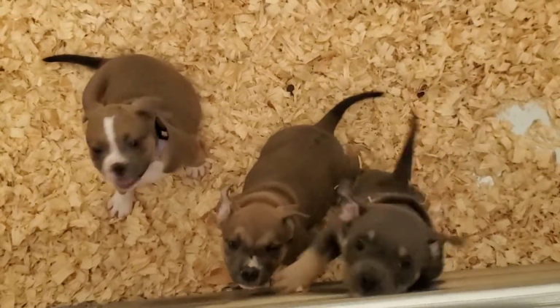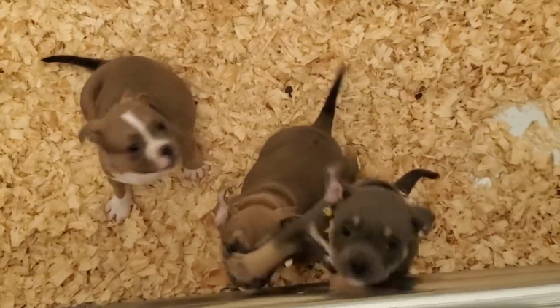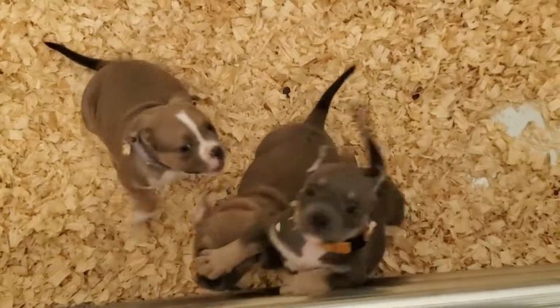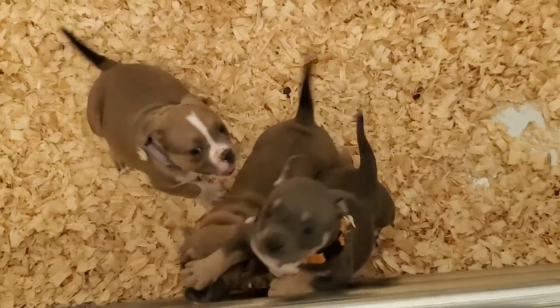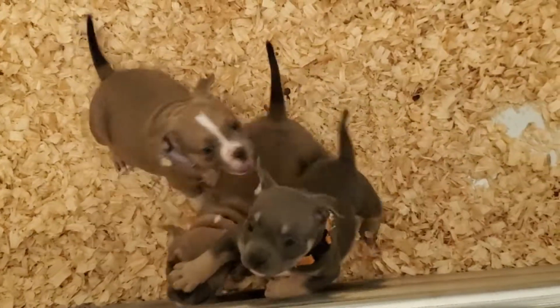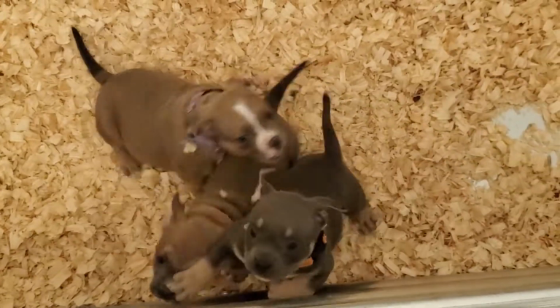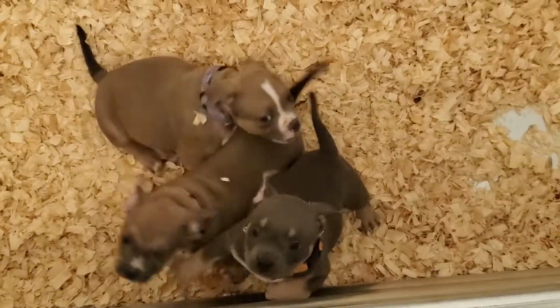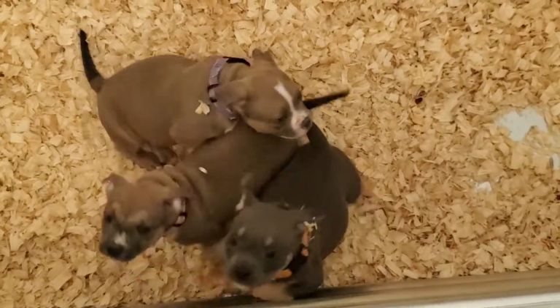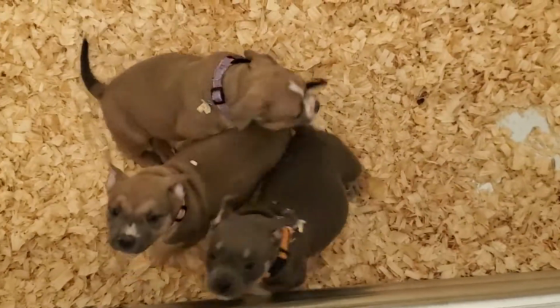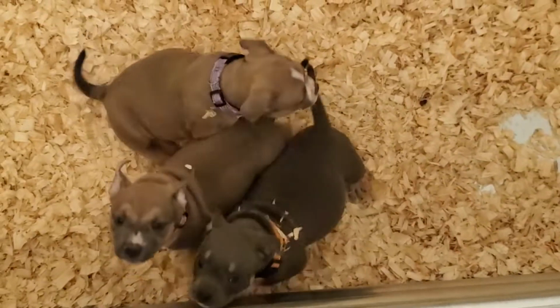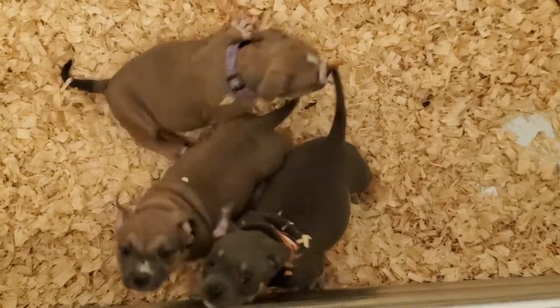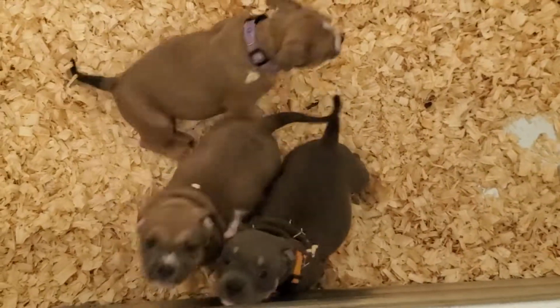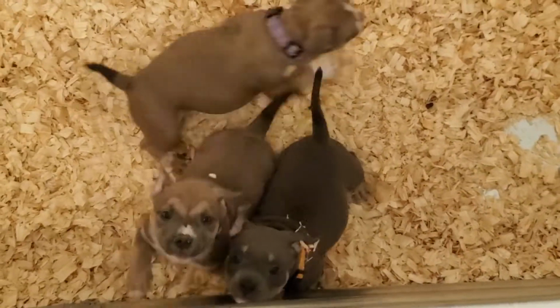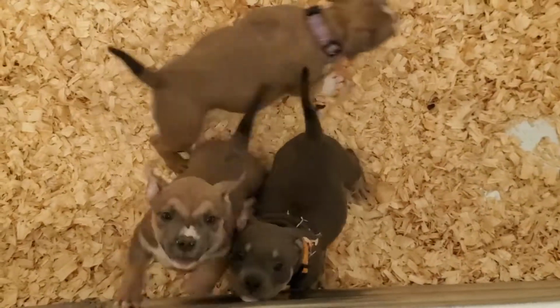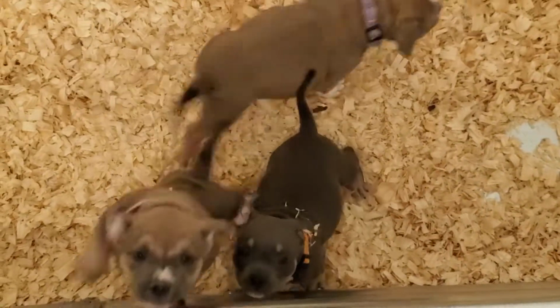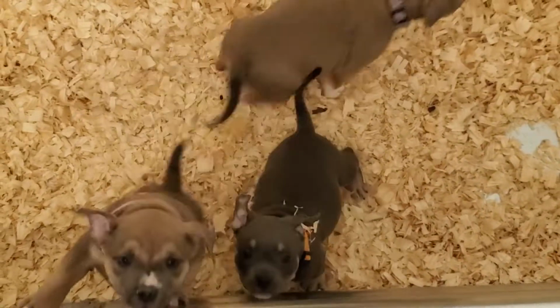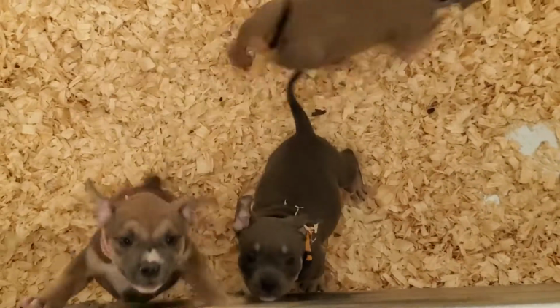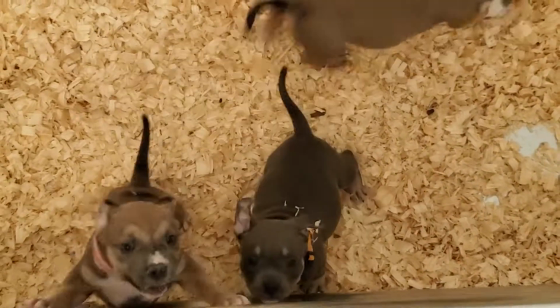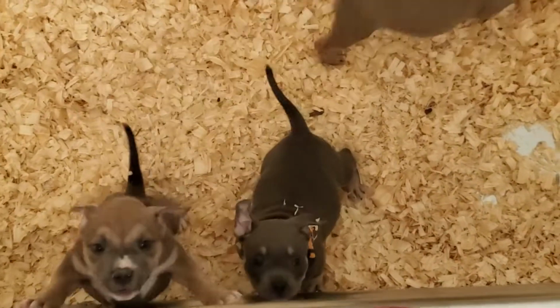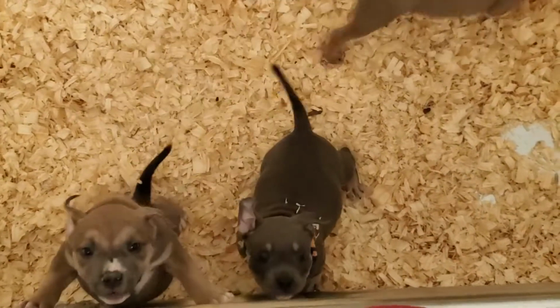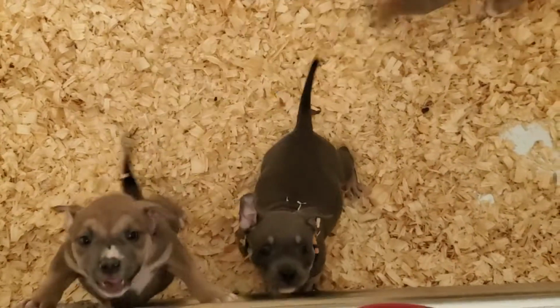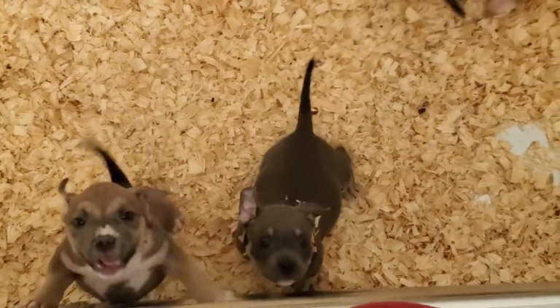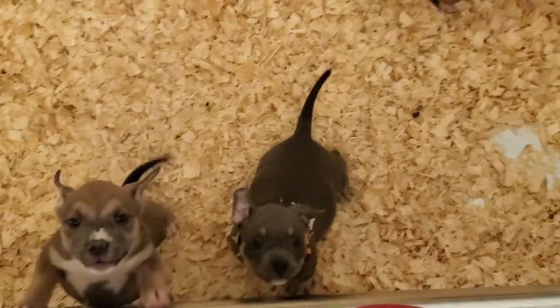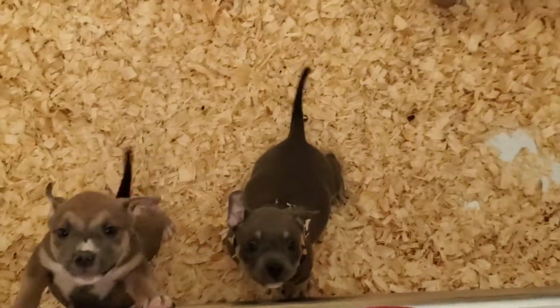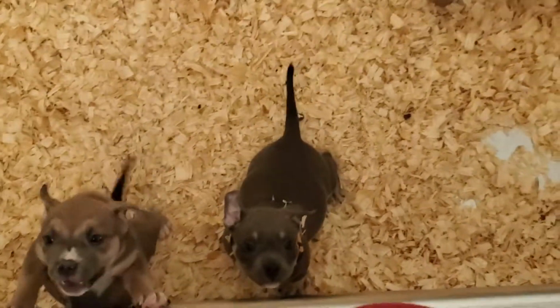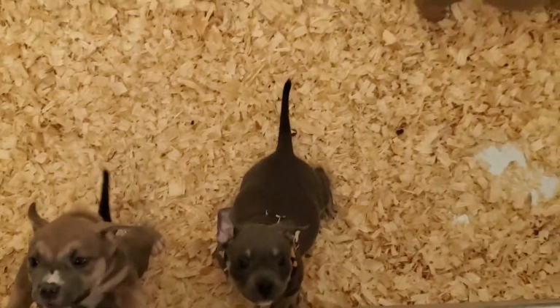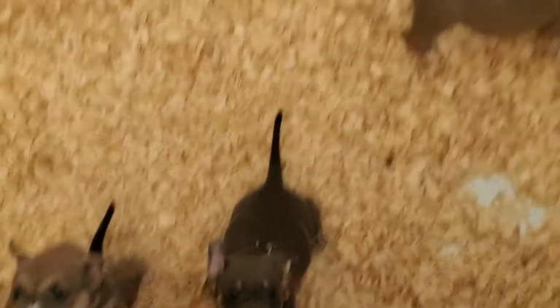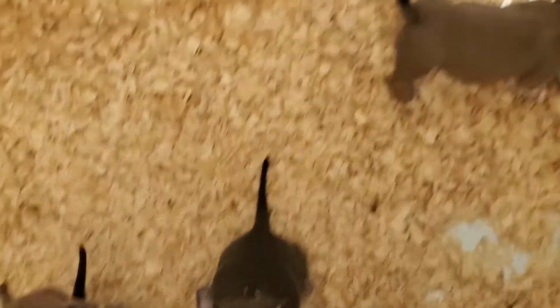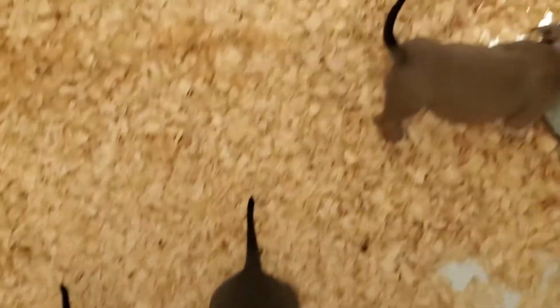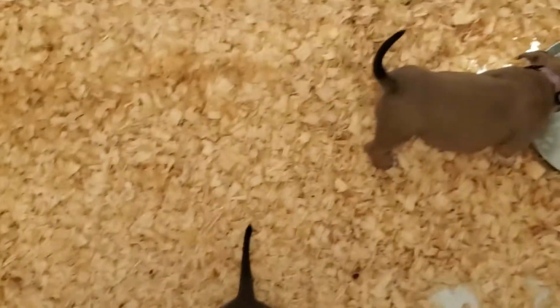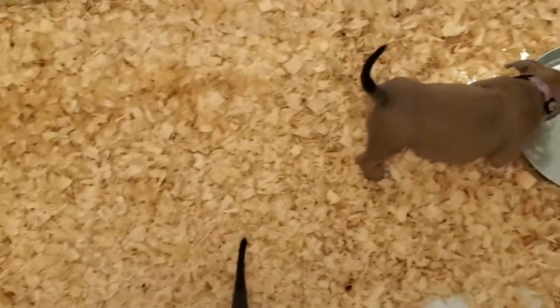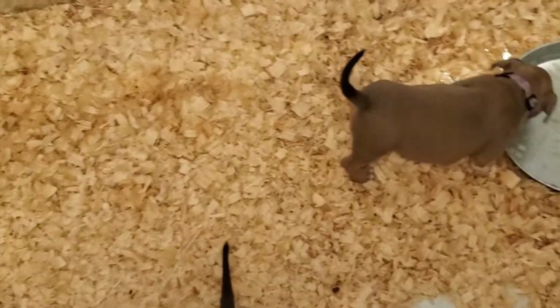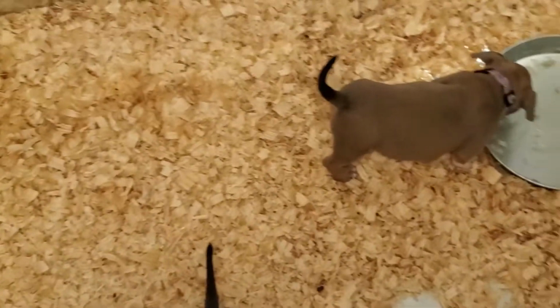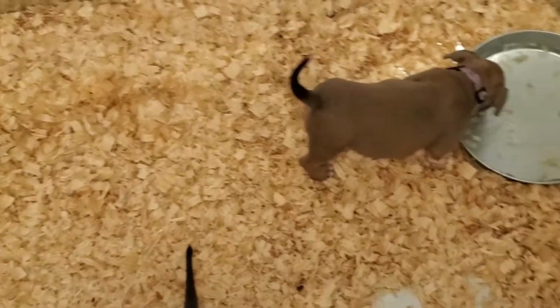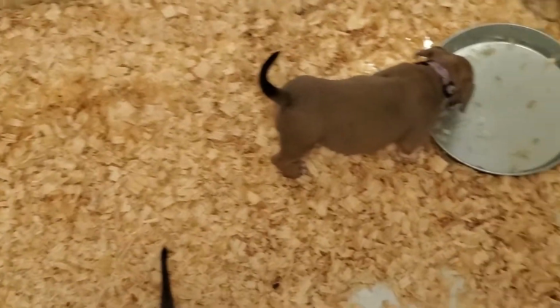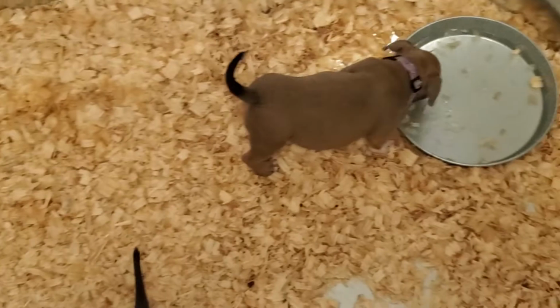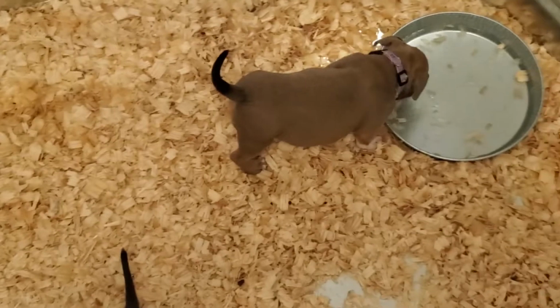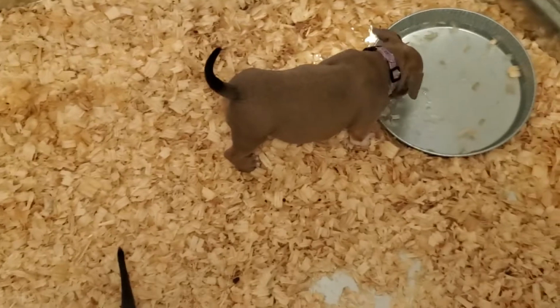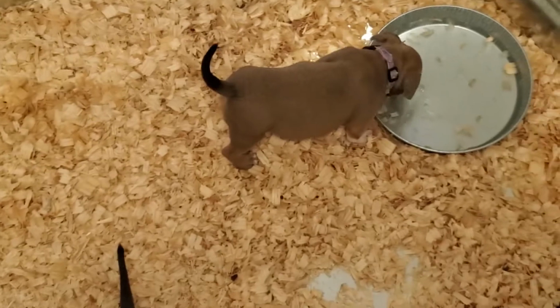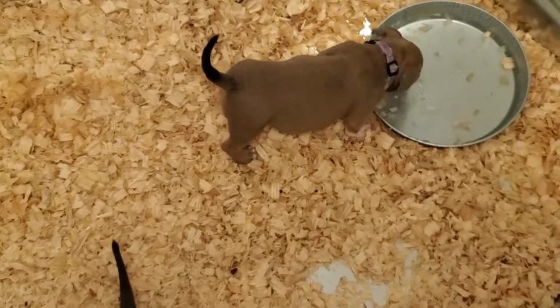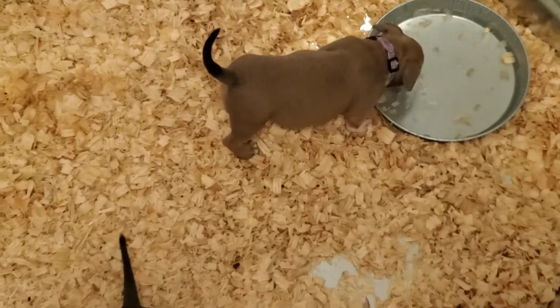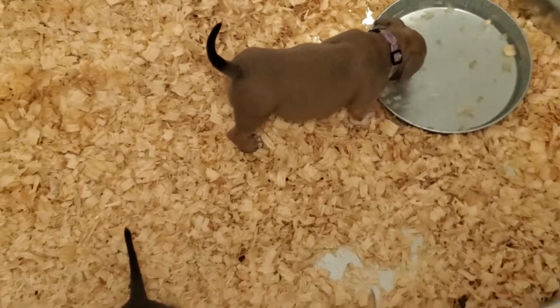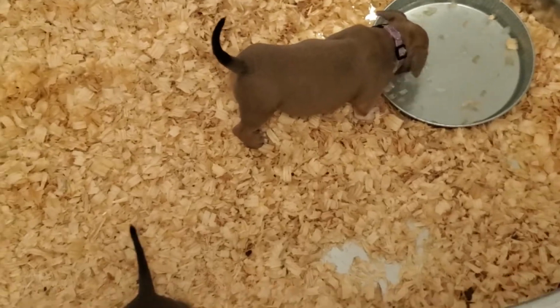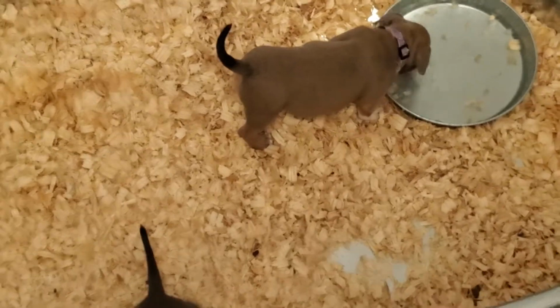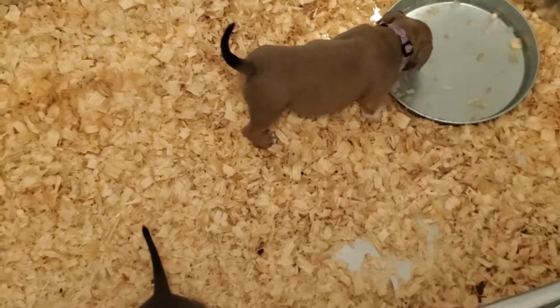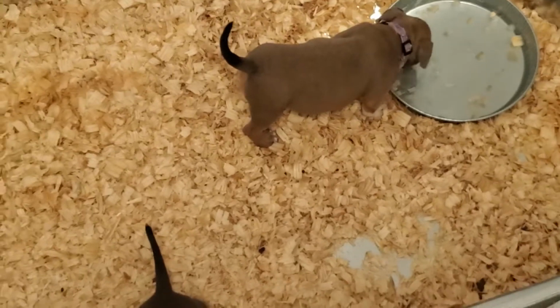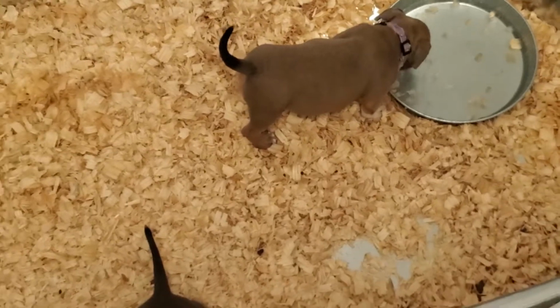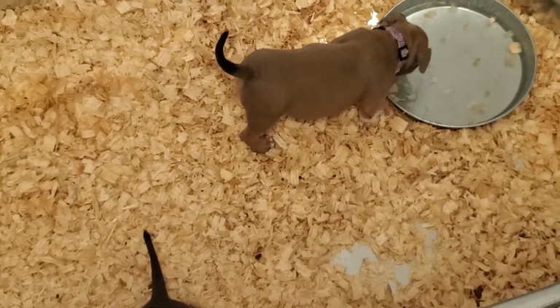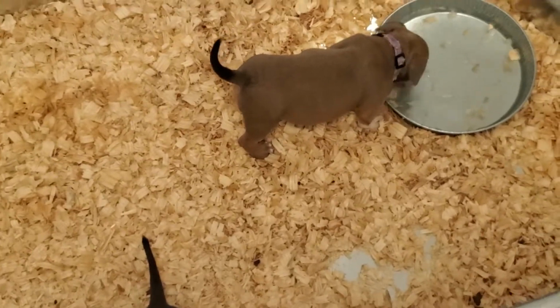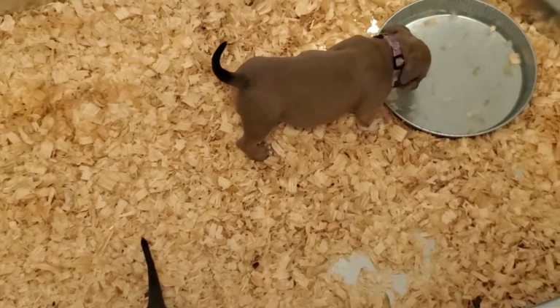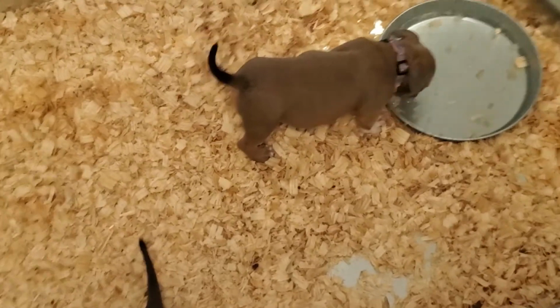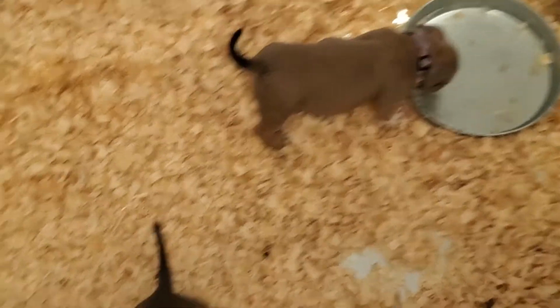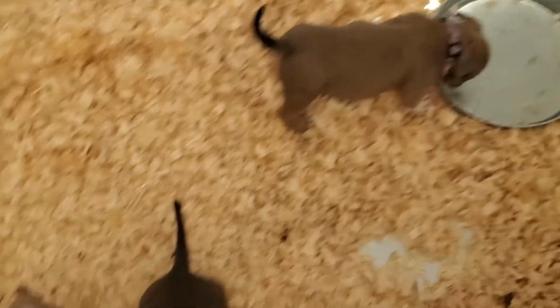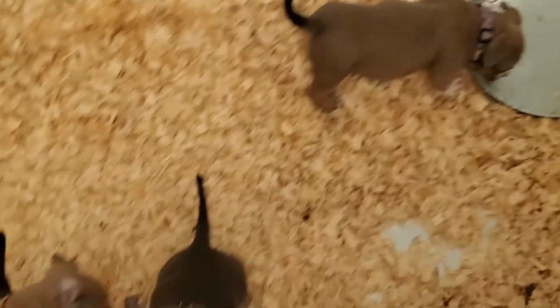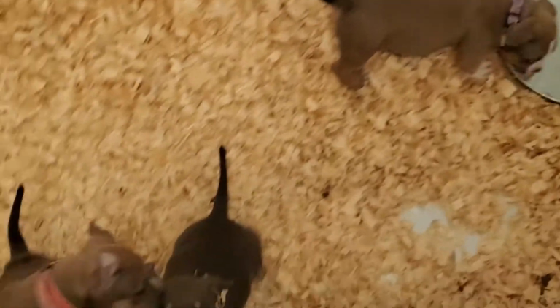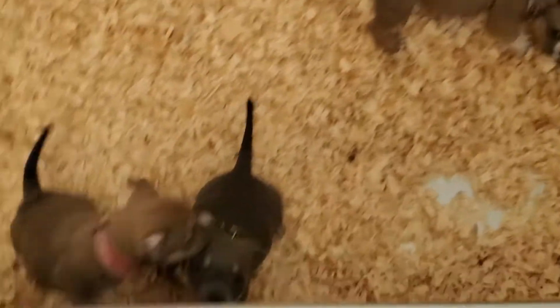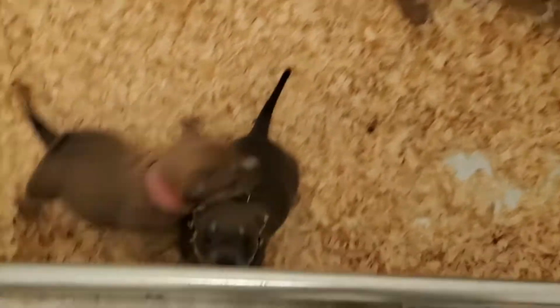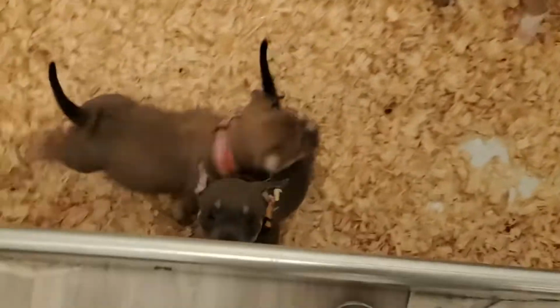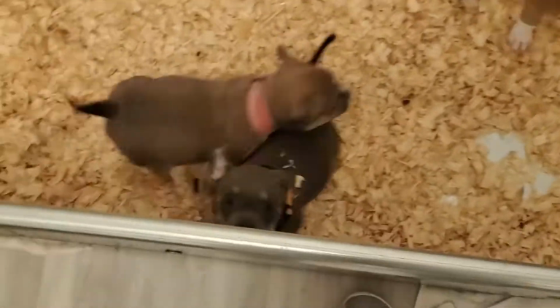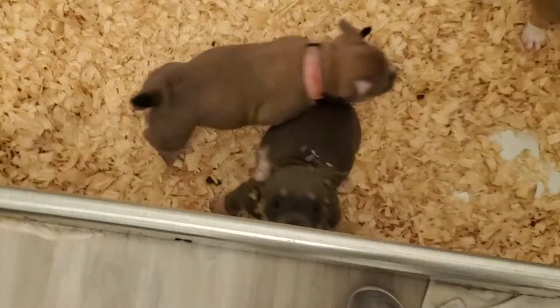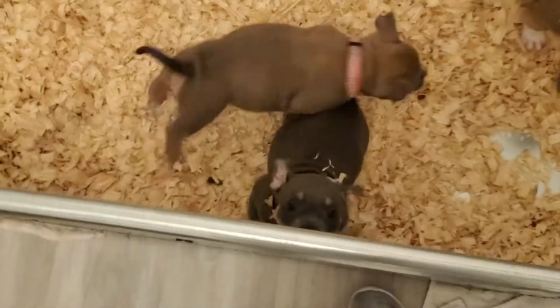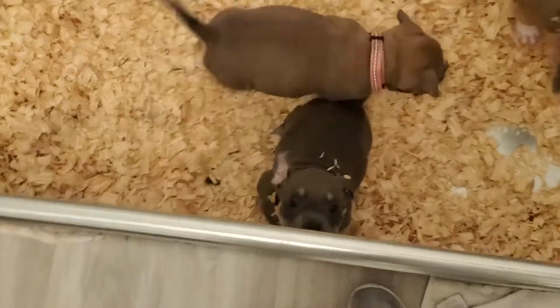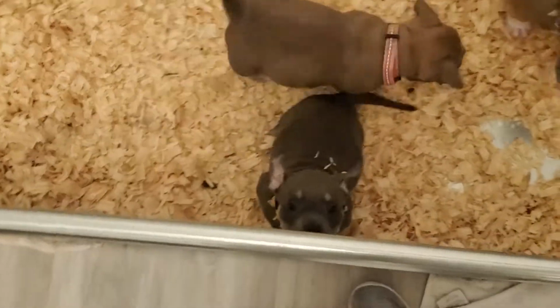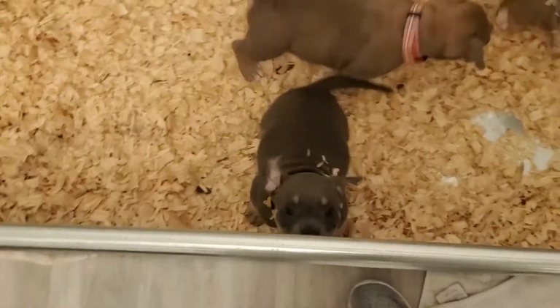These are the three pups from Beanstalk and Zaza that are left. I've already taken my picks out. All of them are gorgeous and perfect.